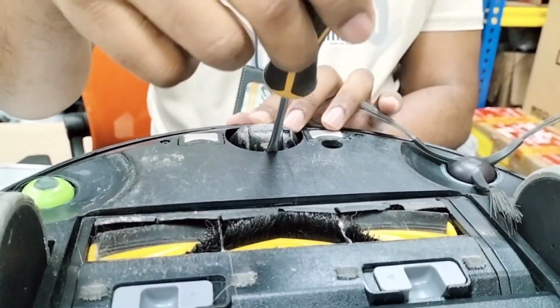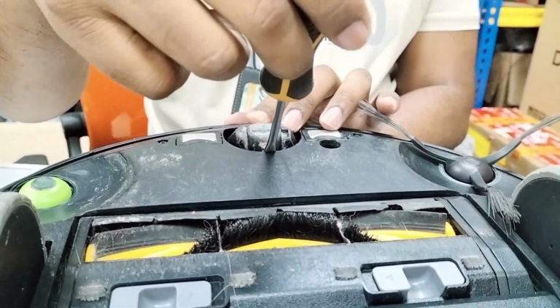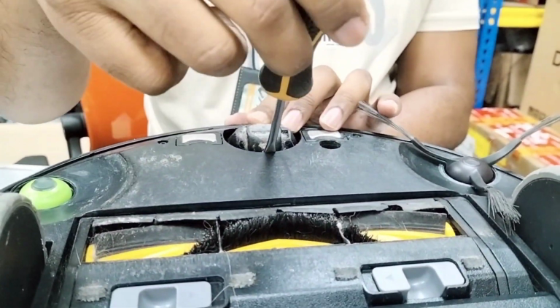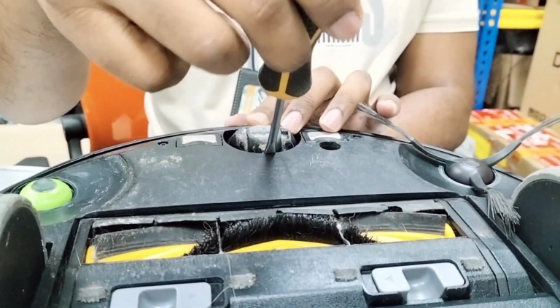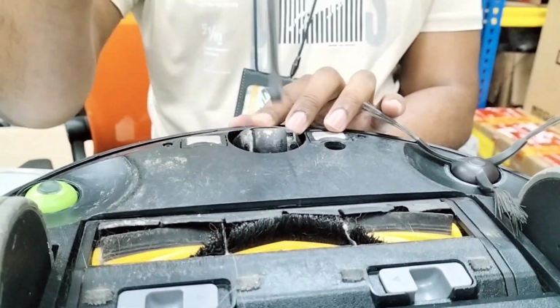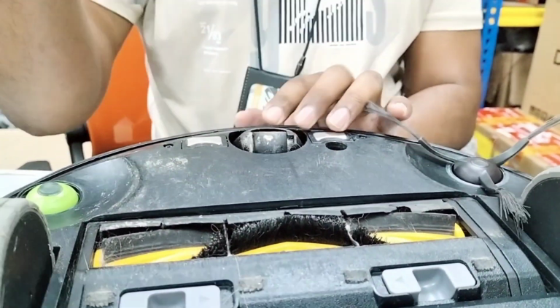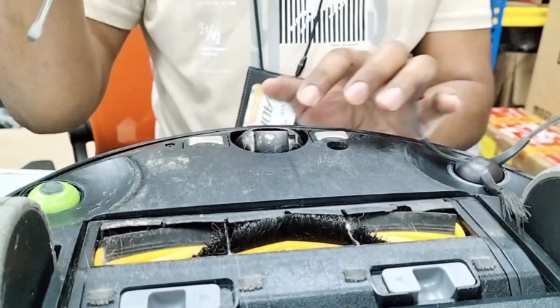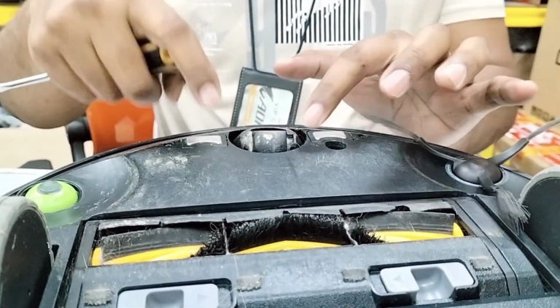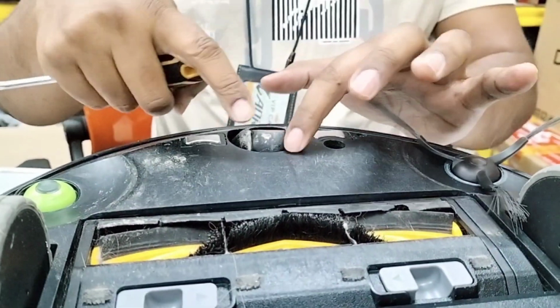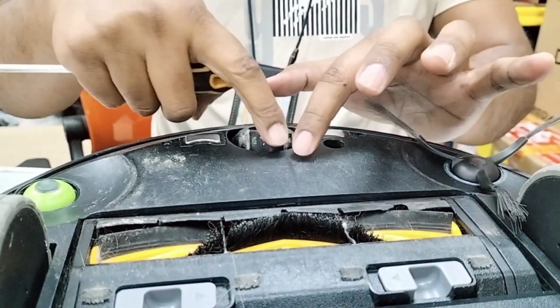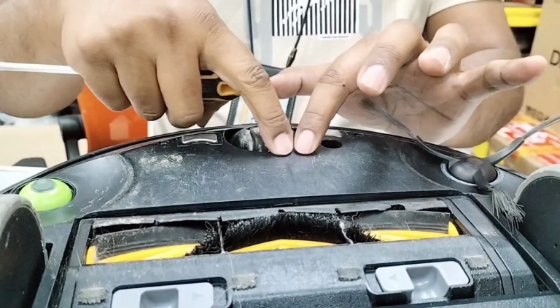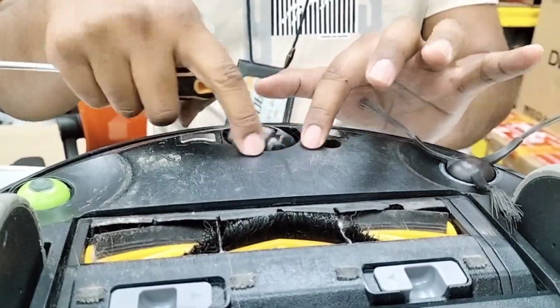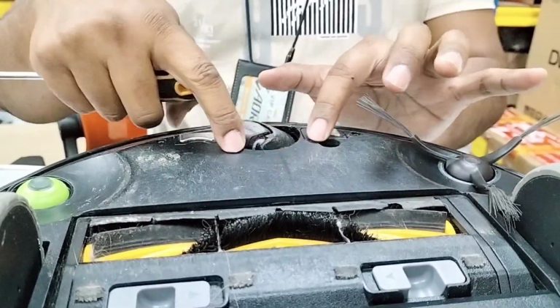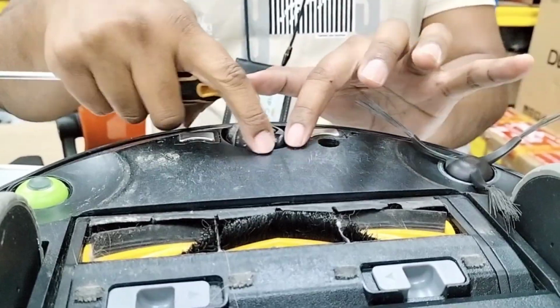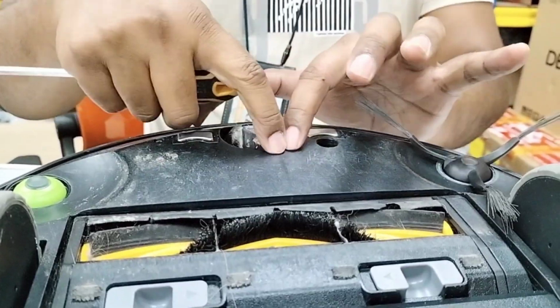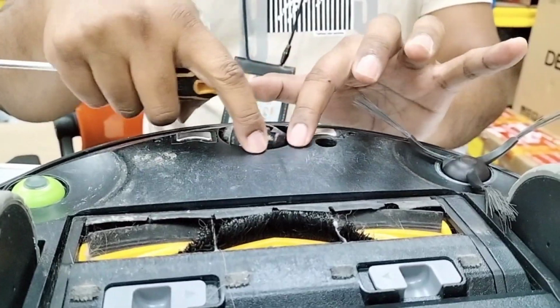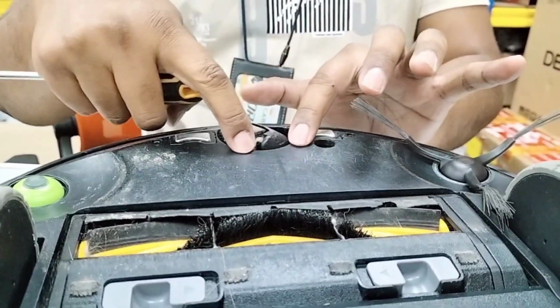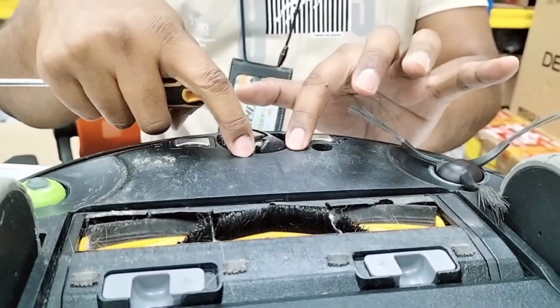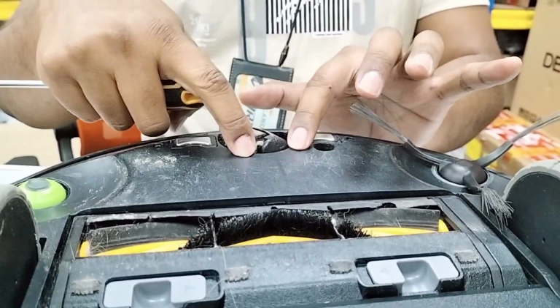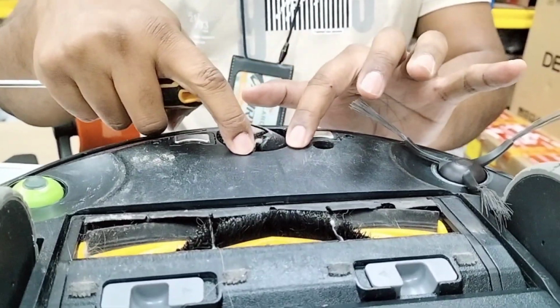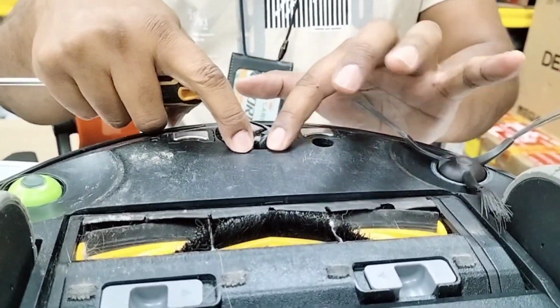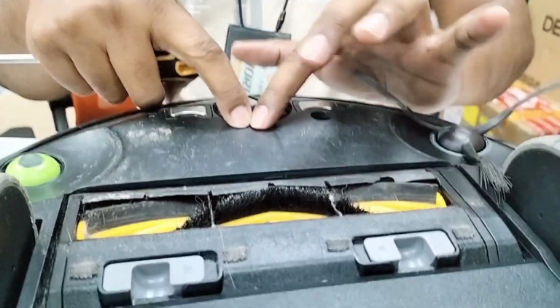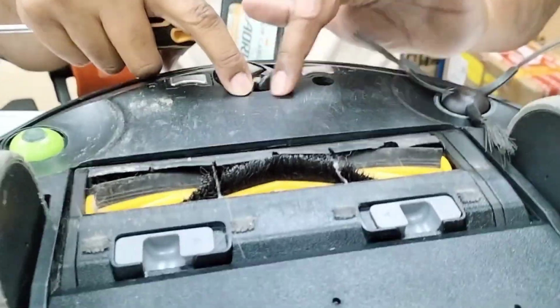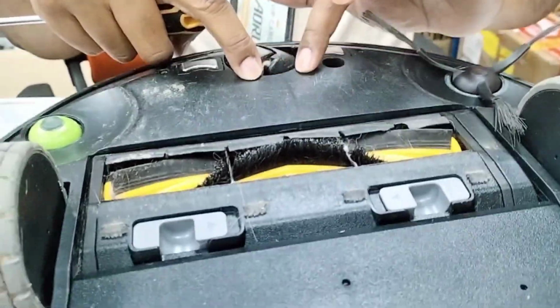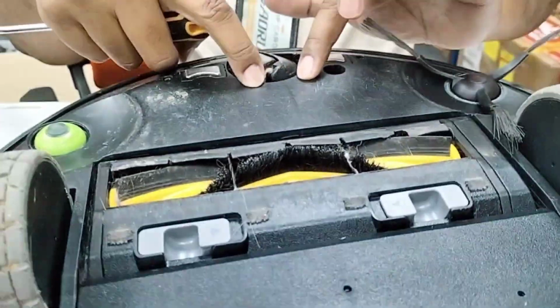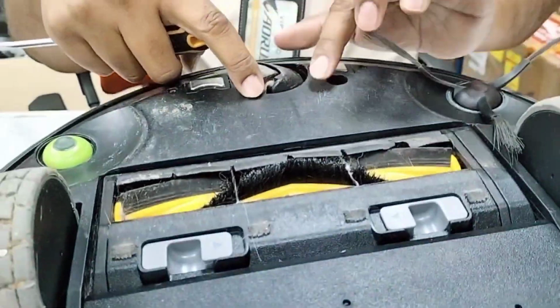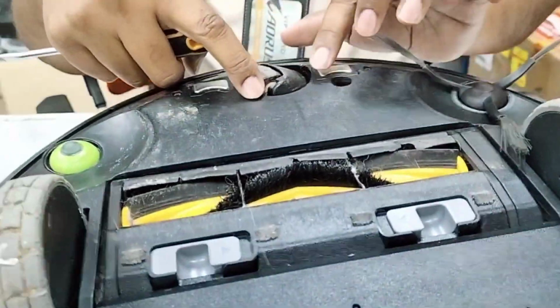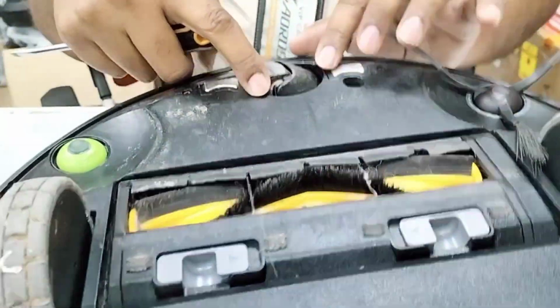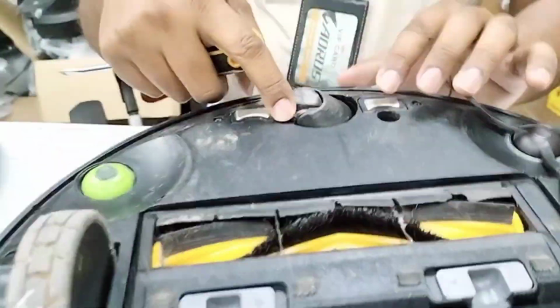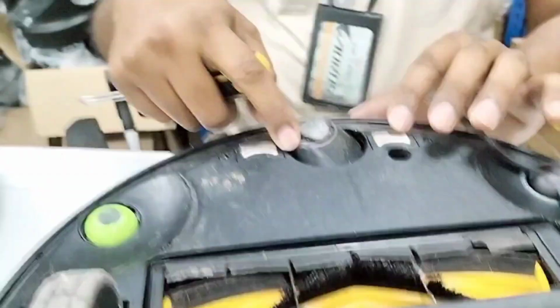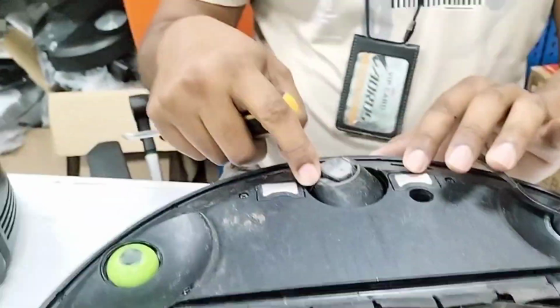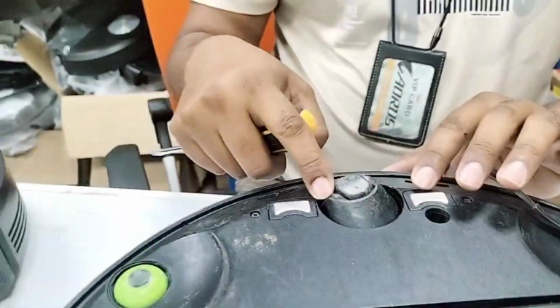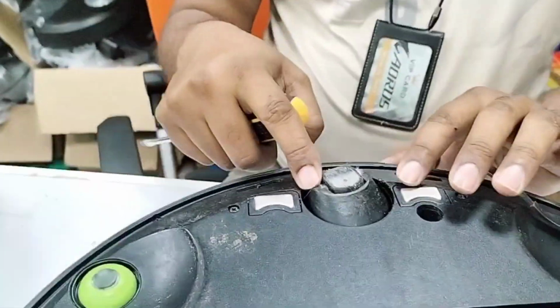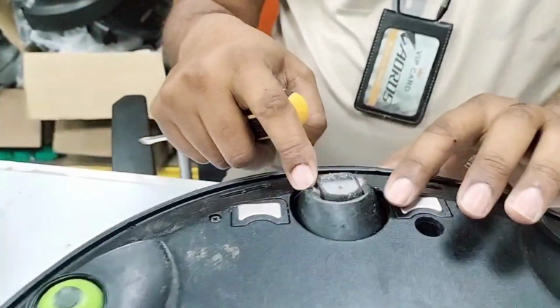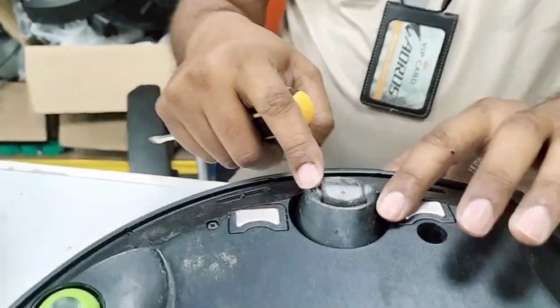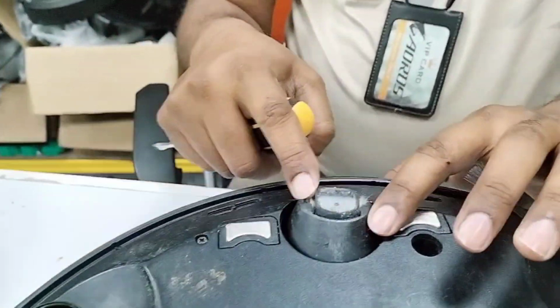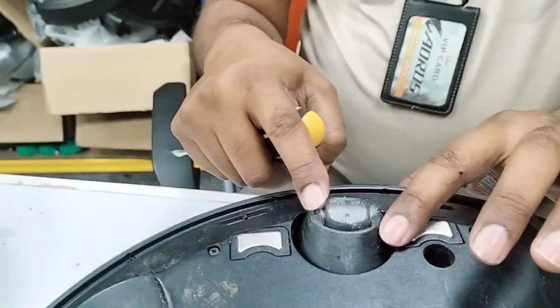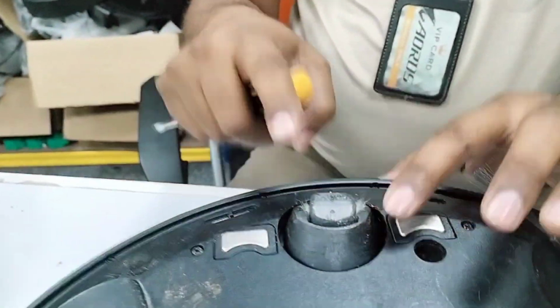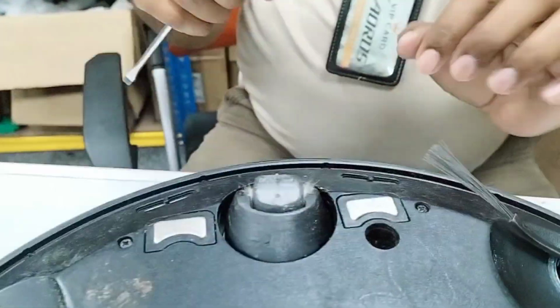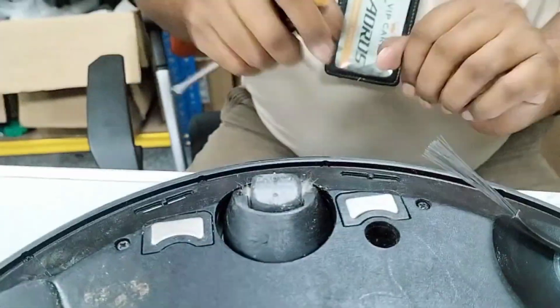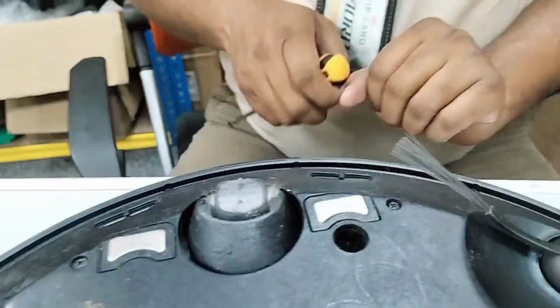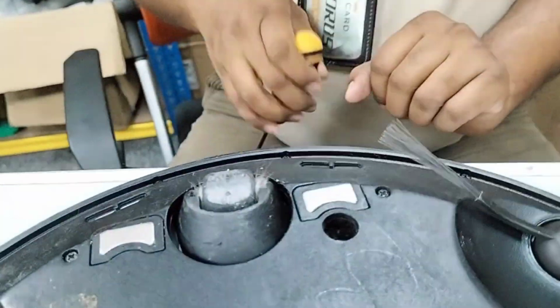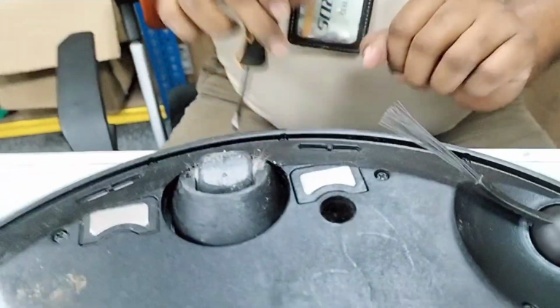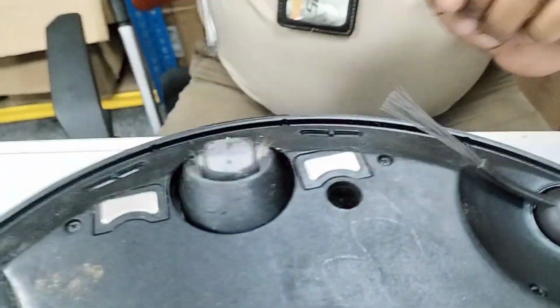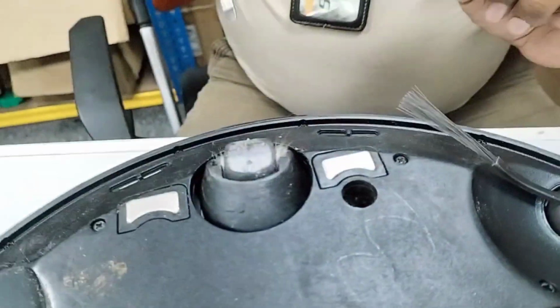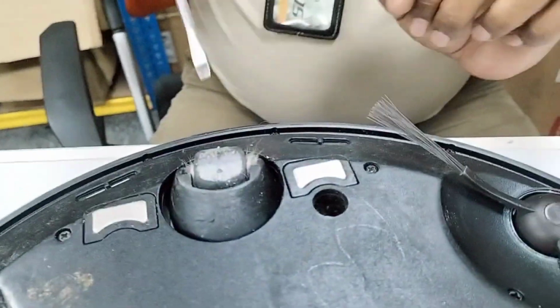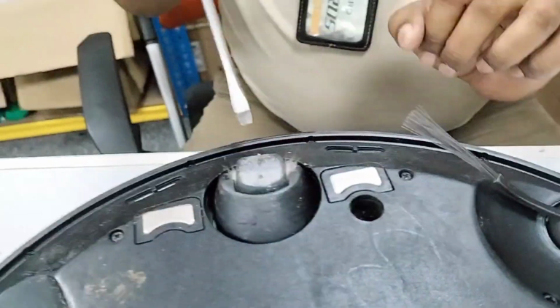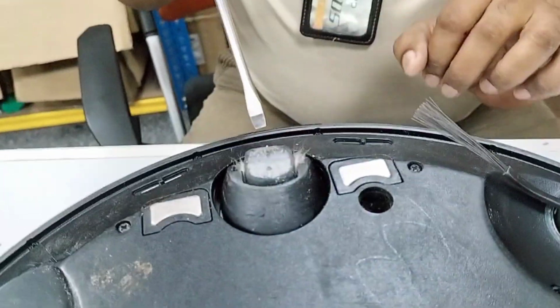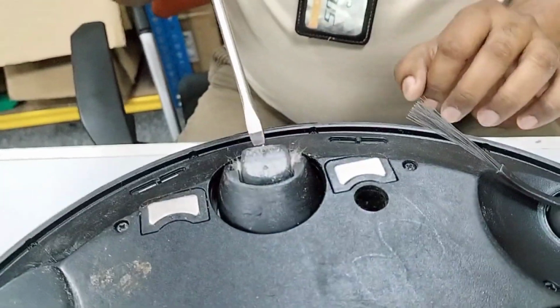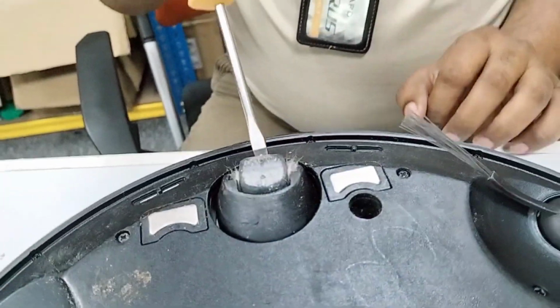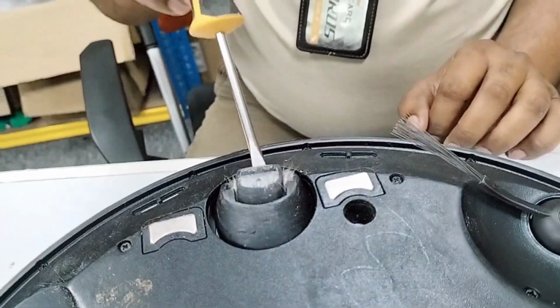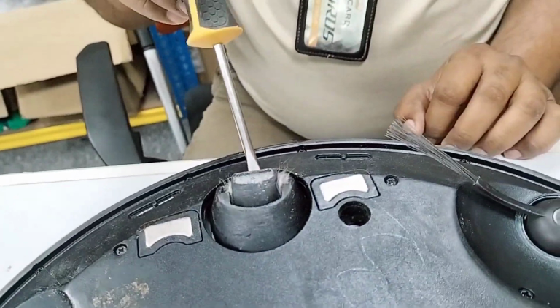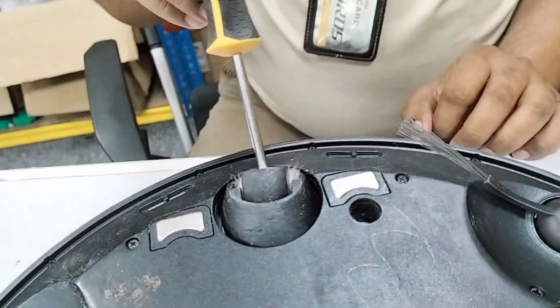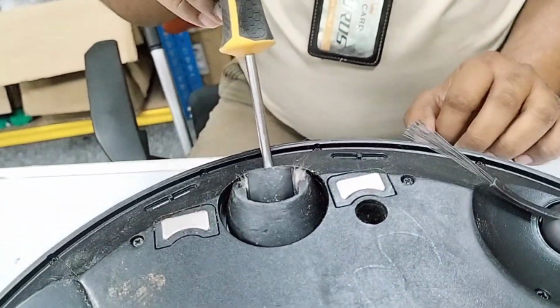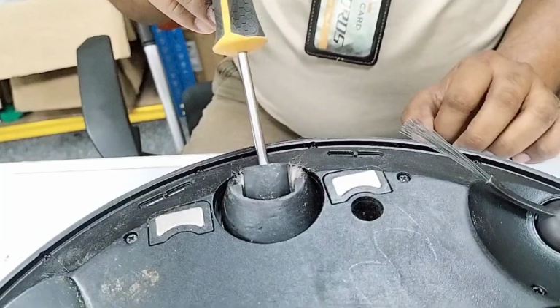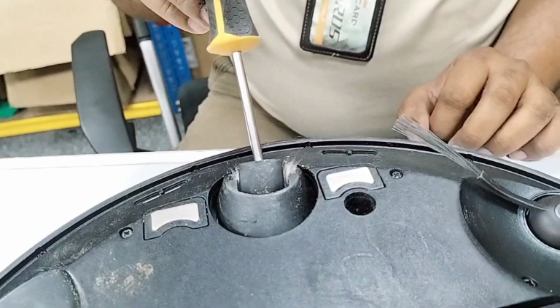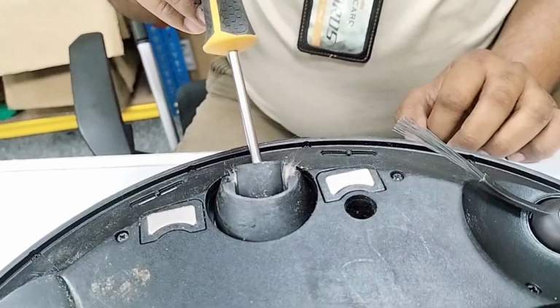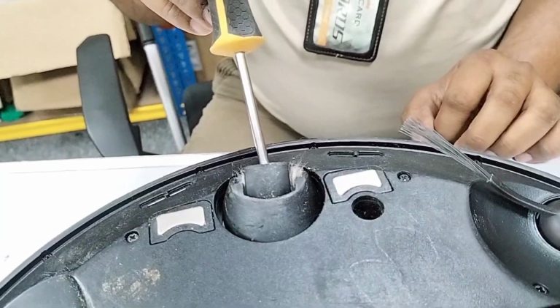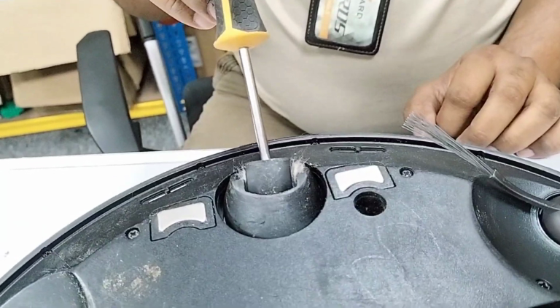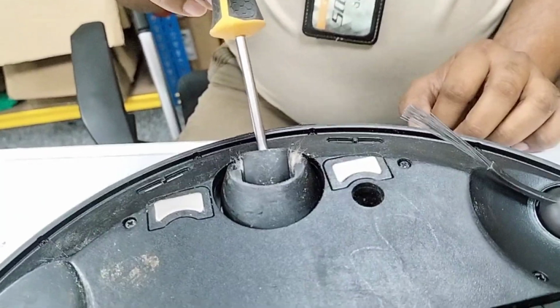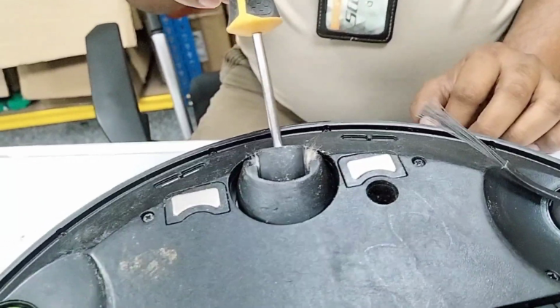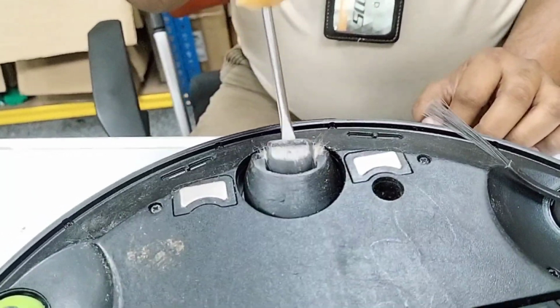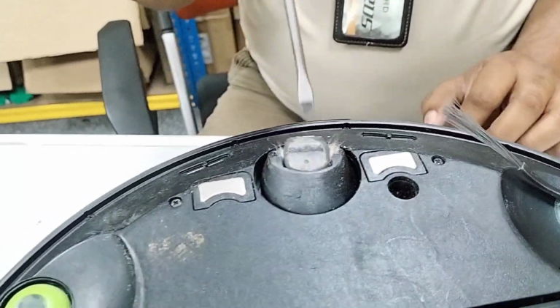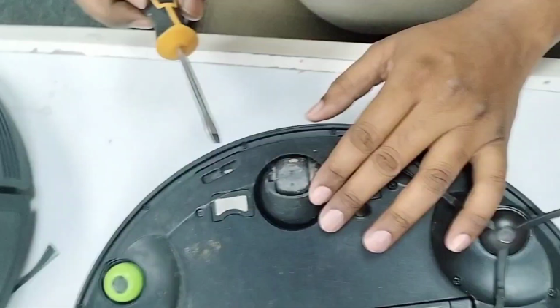You can use this minus screwdriver type, but don't put it from this side — if you put it from this side, it will get scratches. Turn to this side and put the screwdriver in from here.